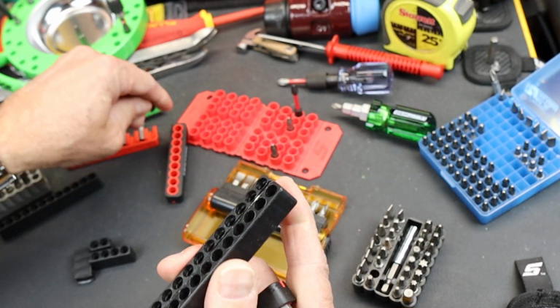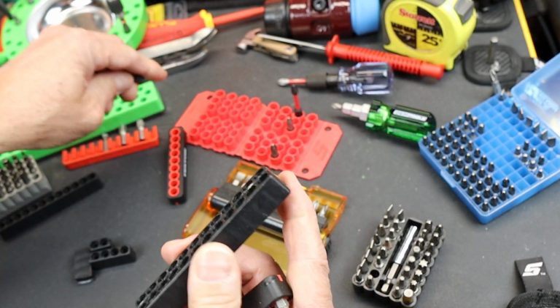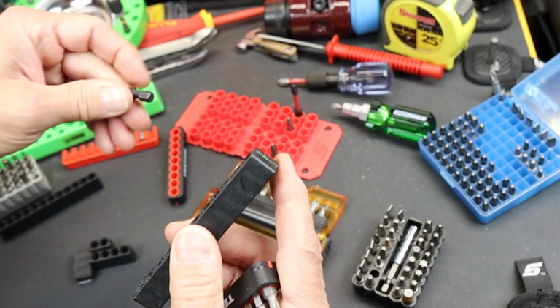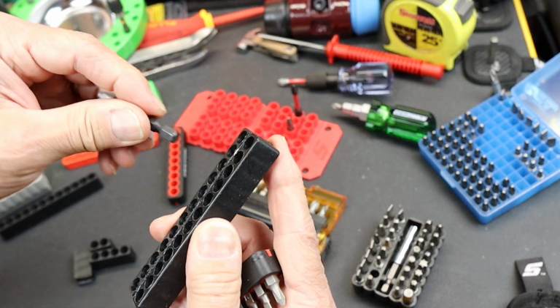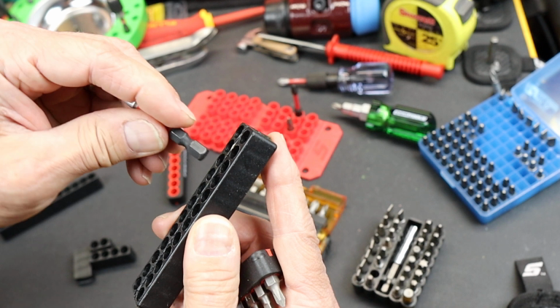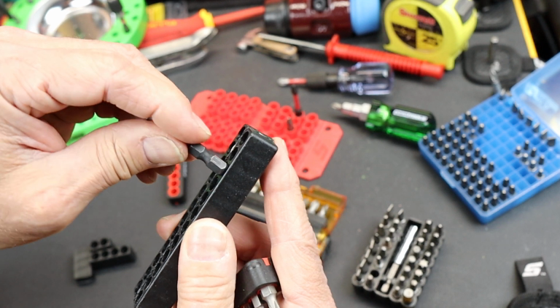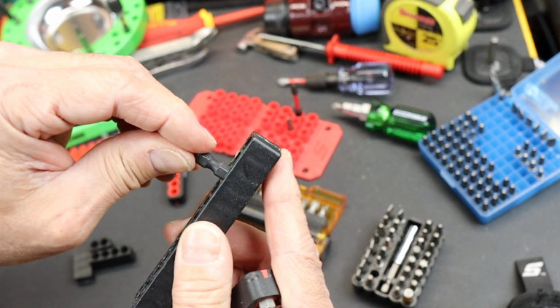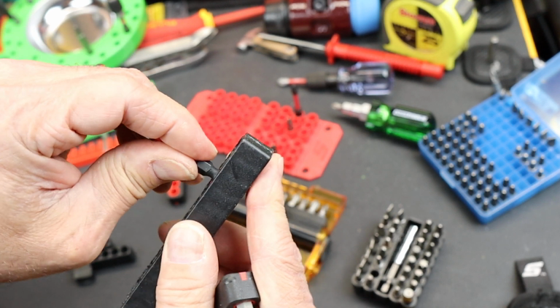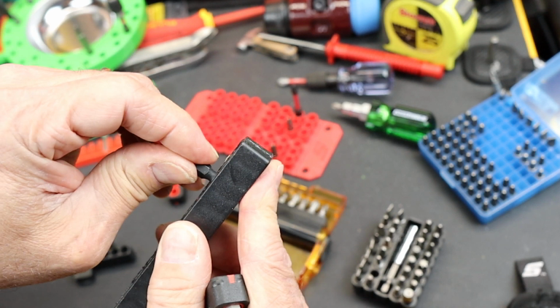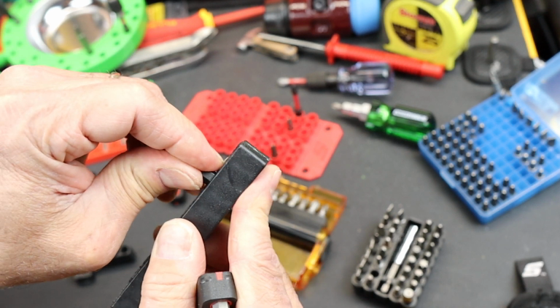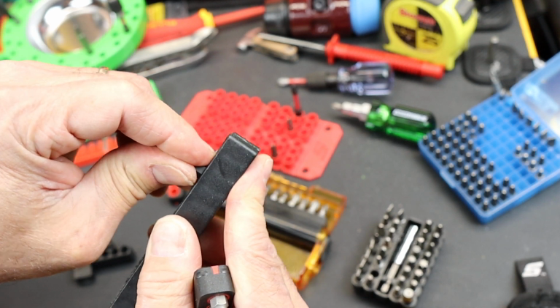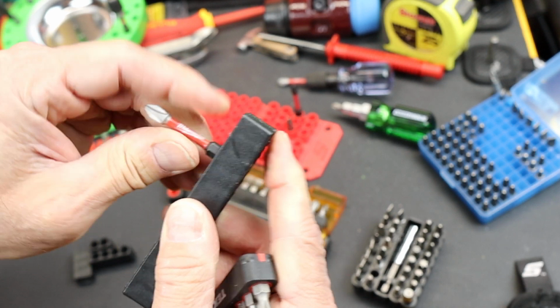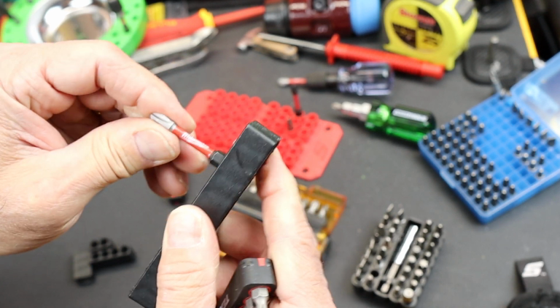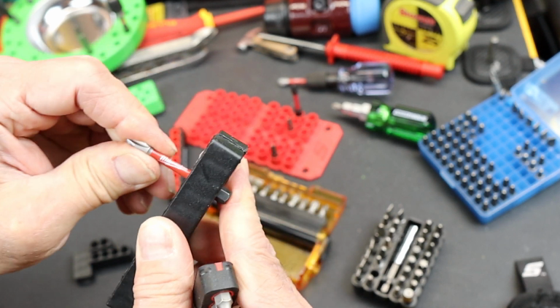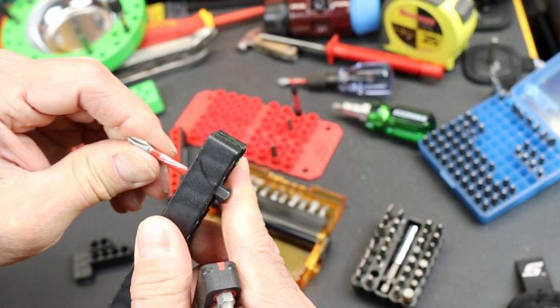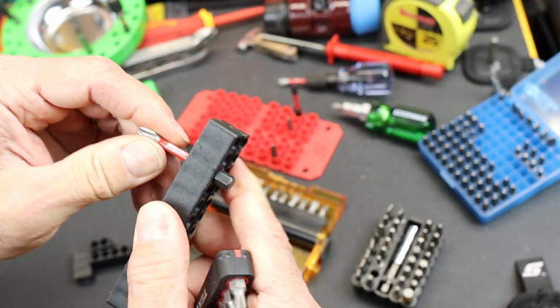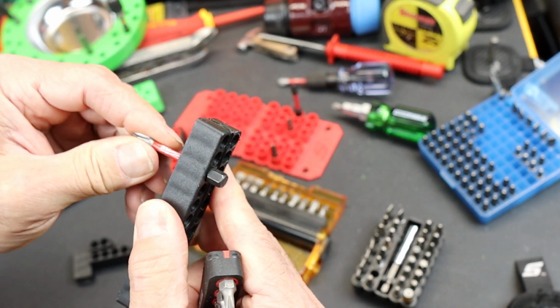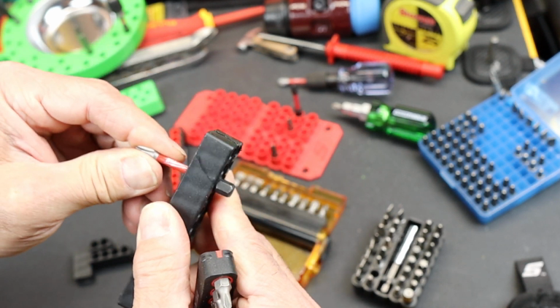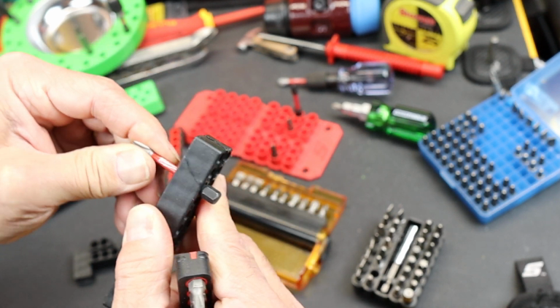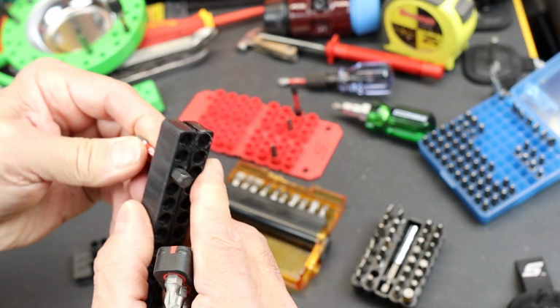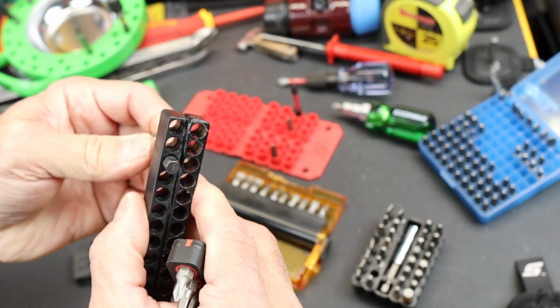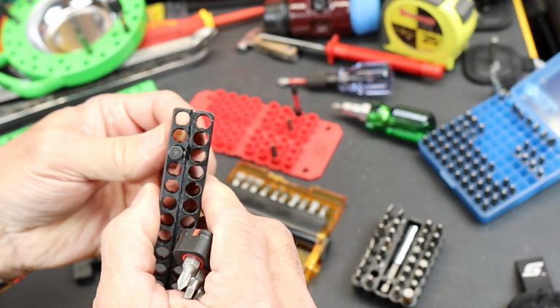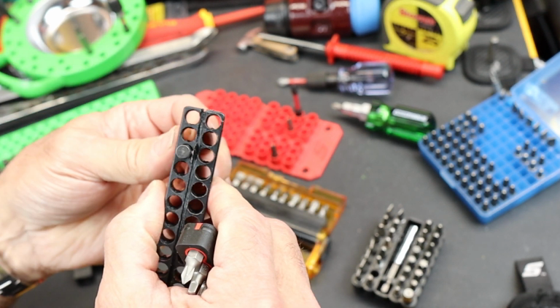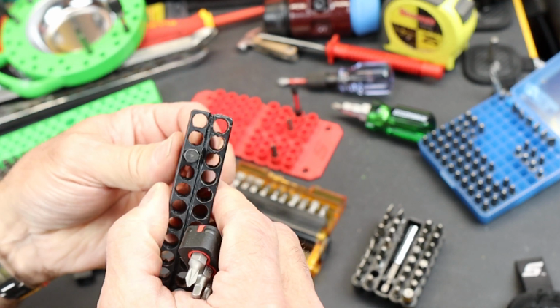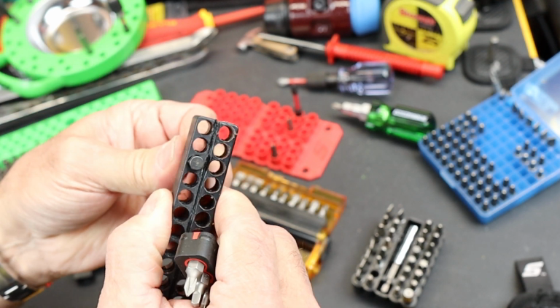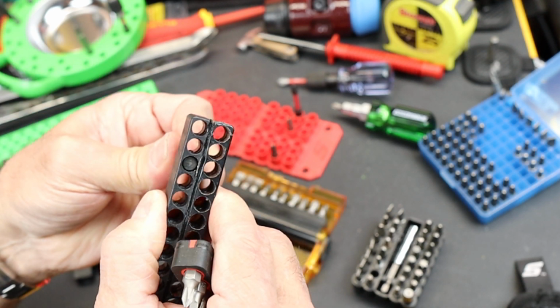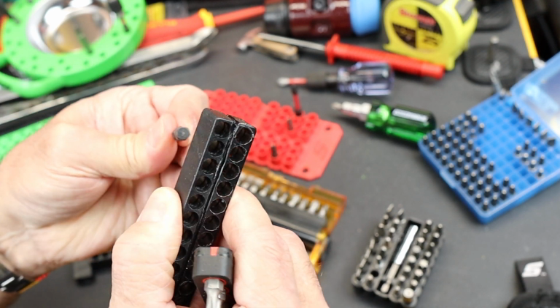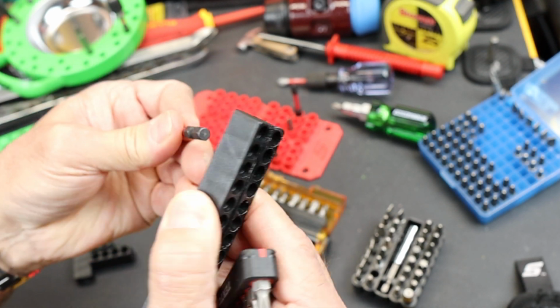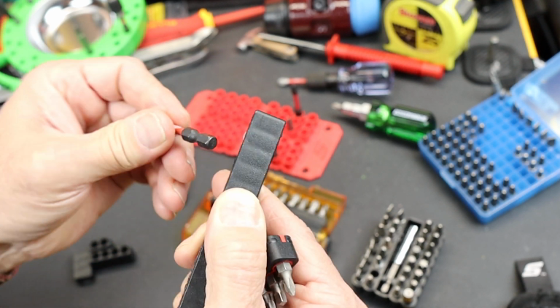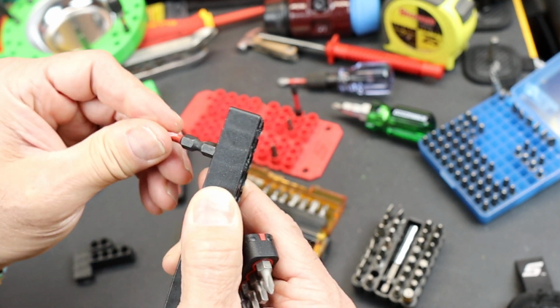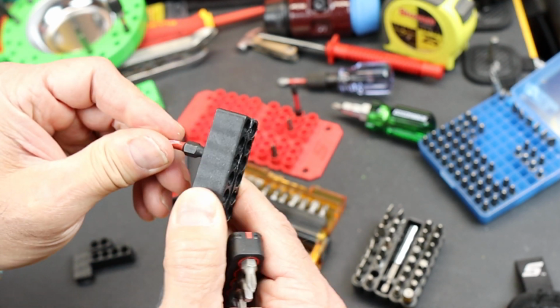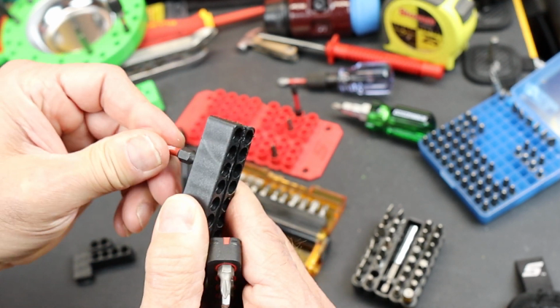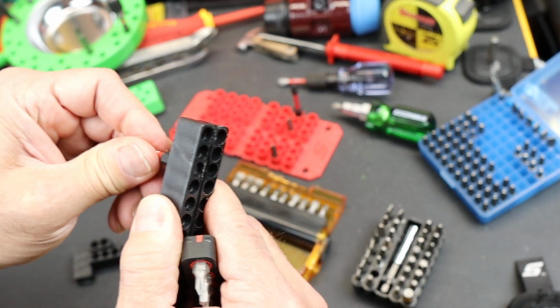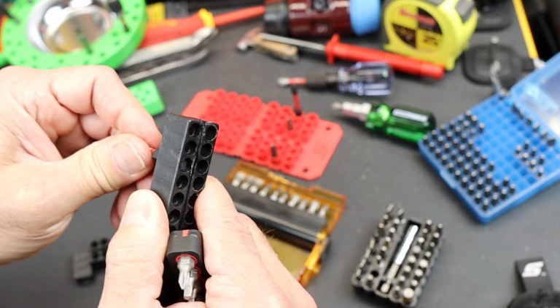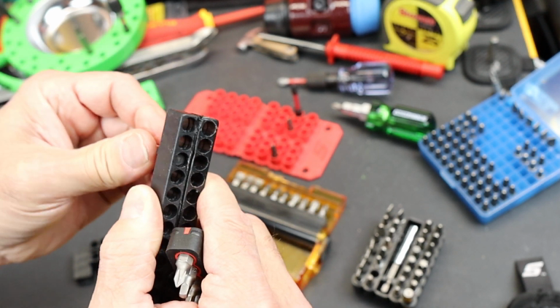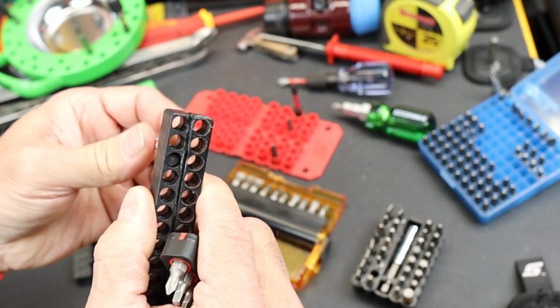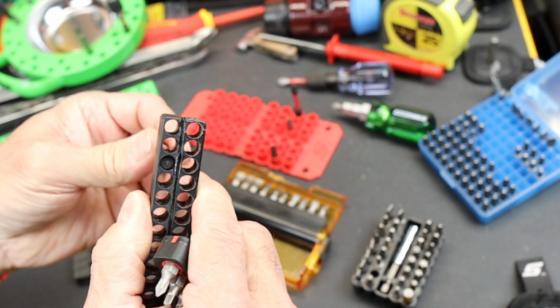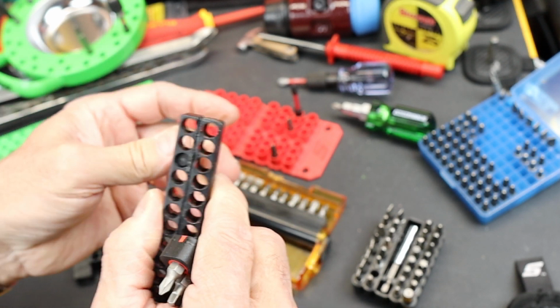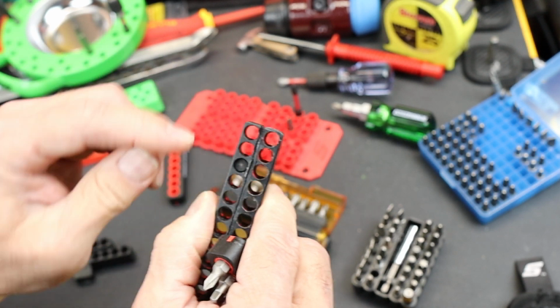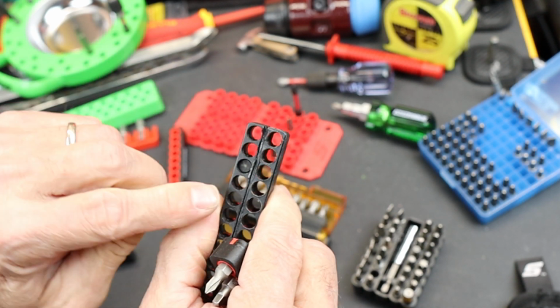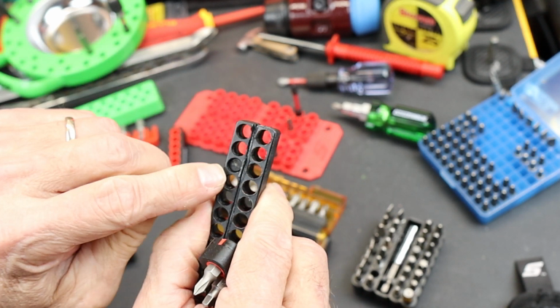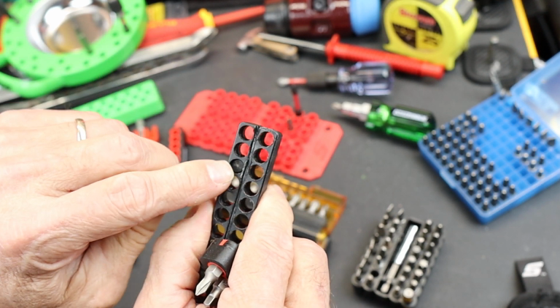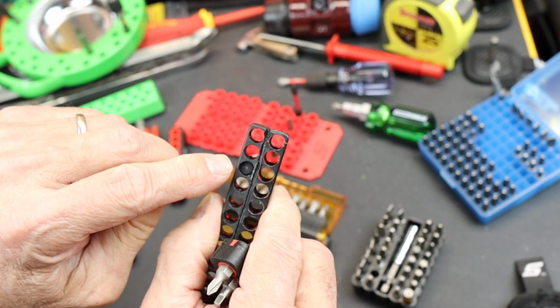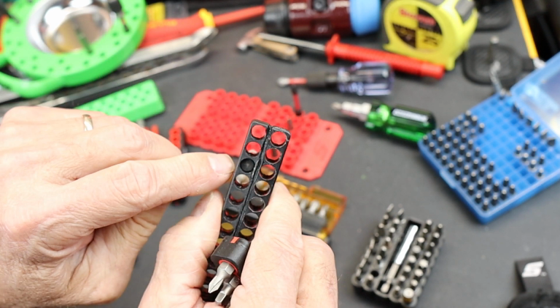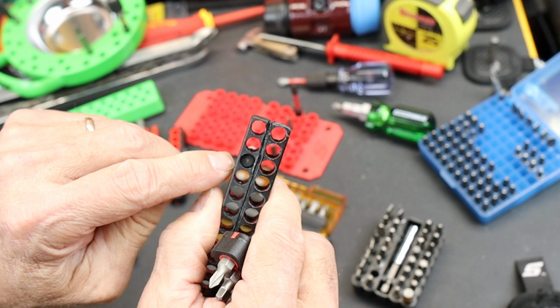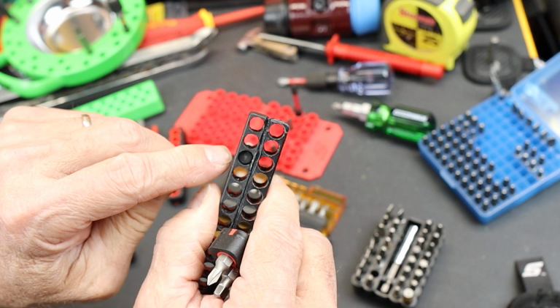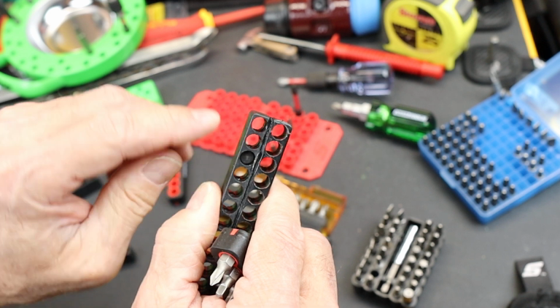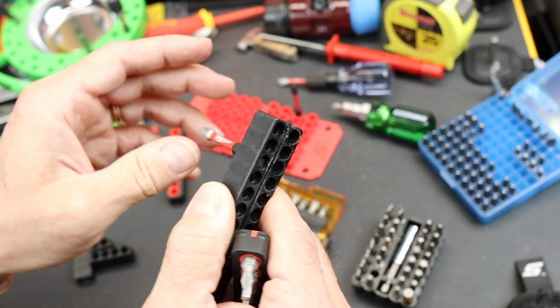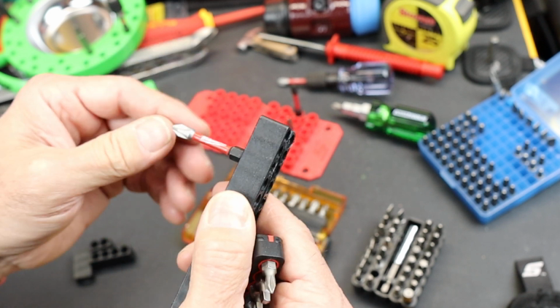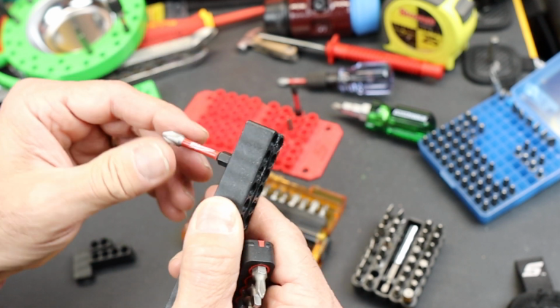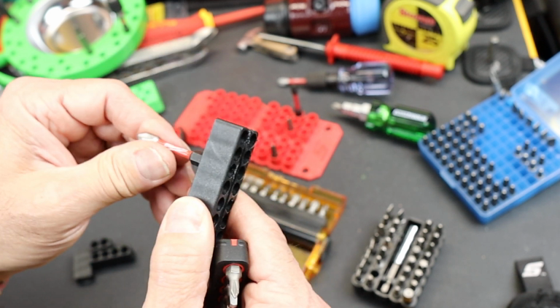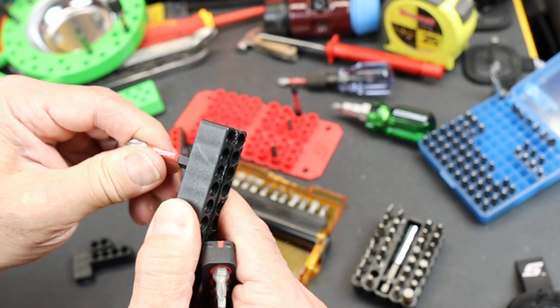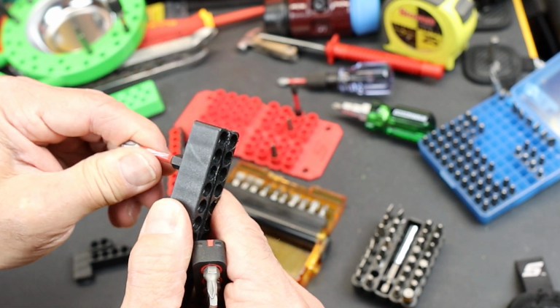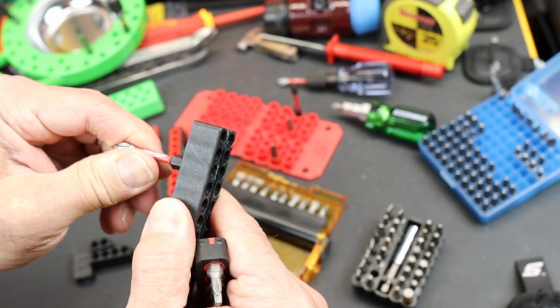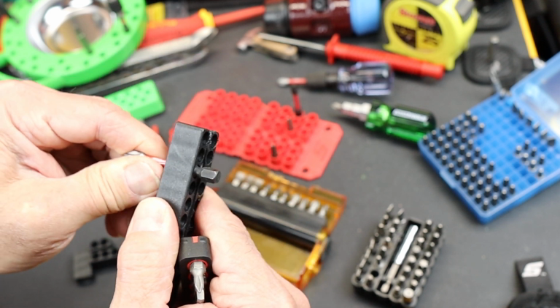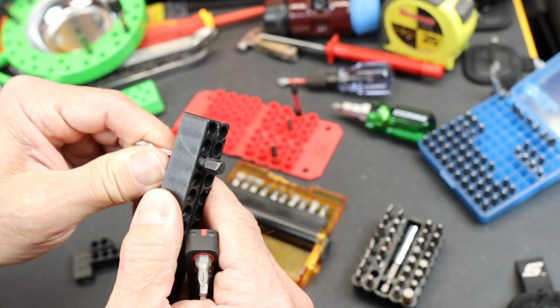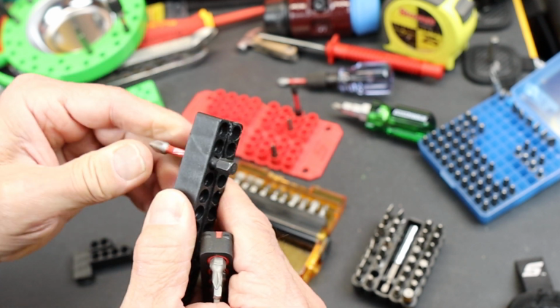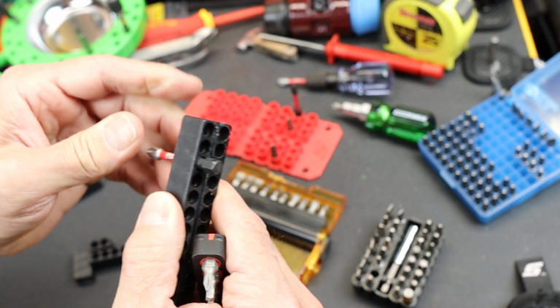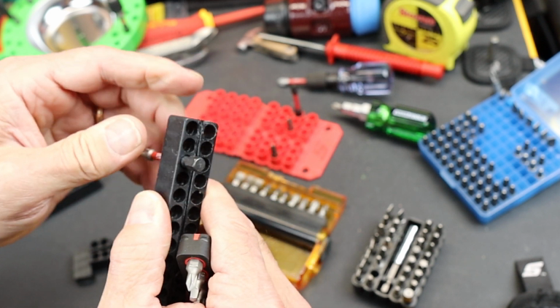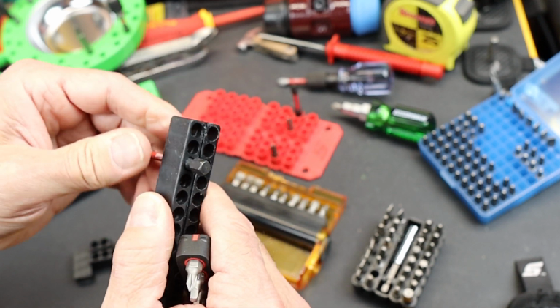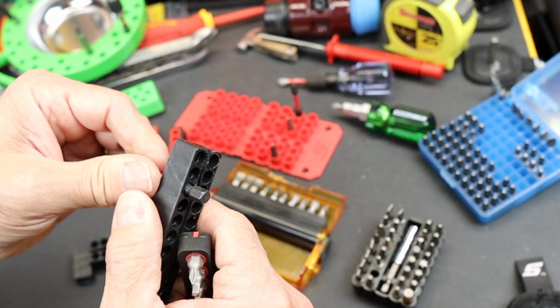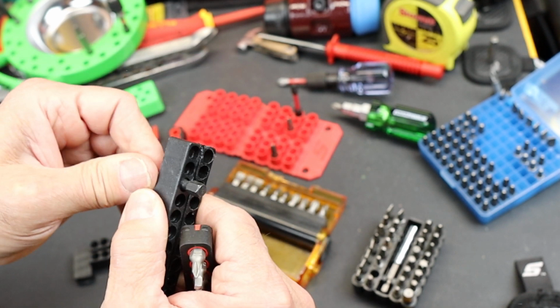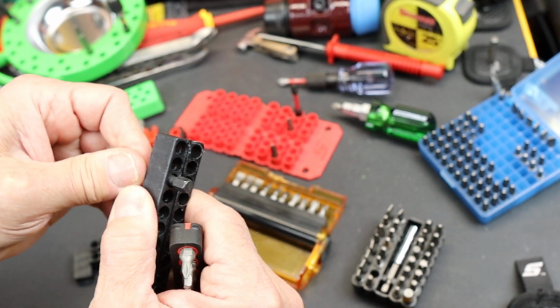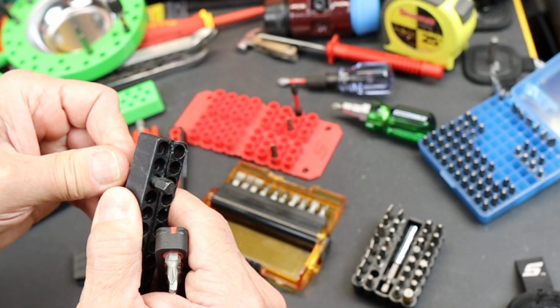This is kind of some cheap ones here. Once these are in, you notice these go all the way through, which sometimes helps getting the bit out, but can also be a bit of a problem.